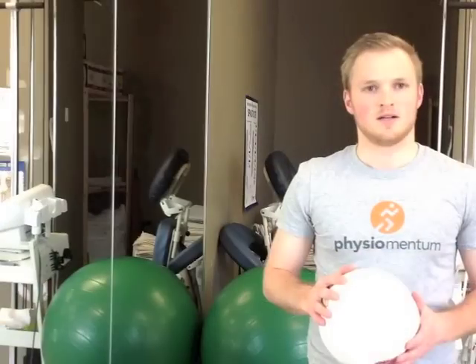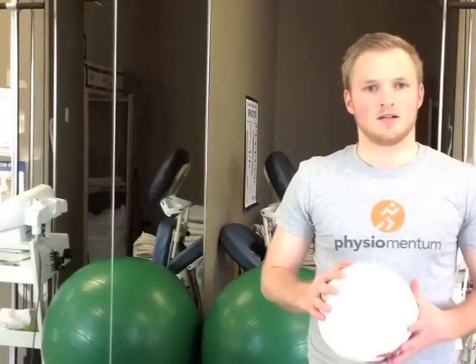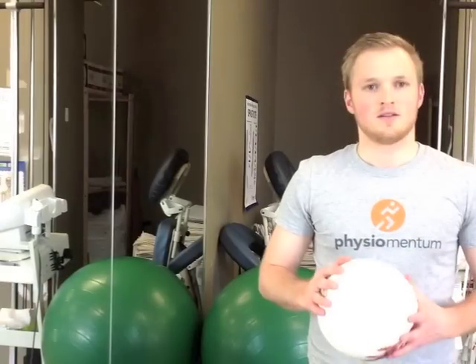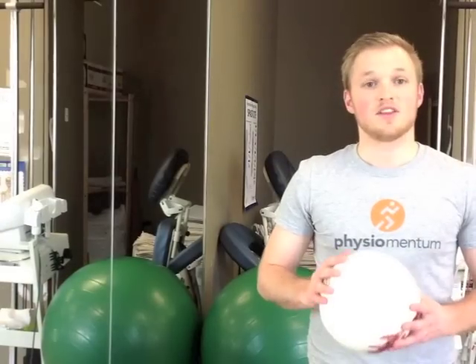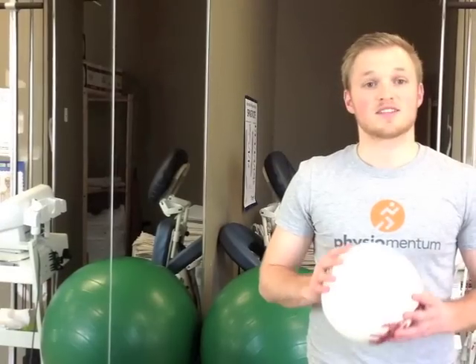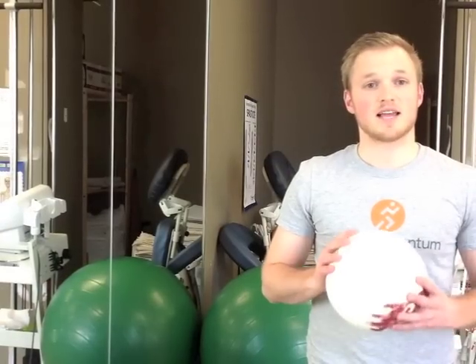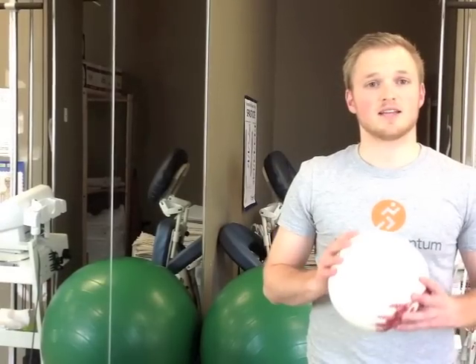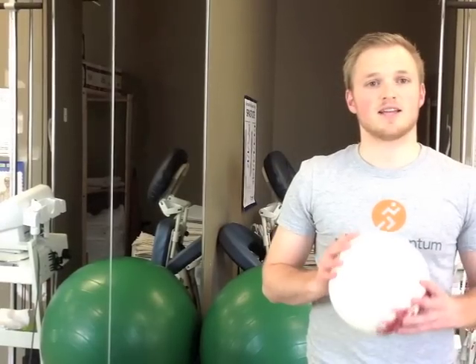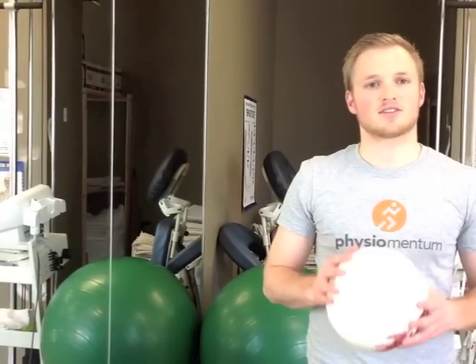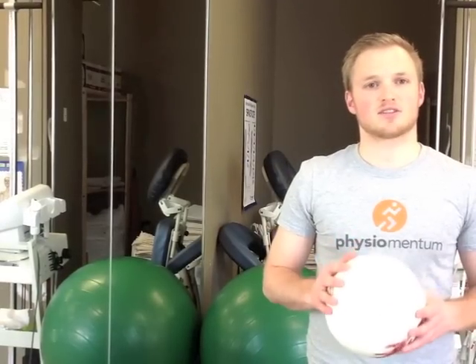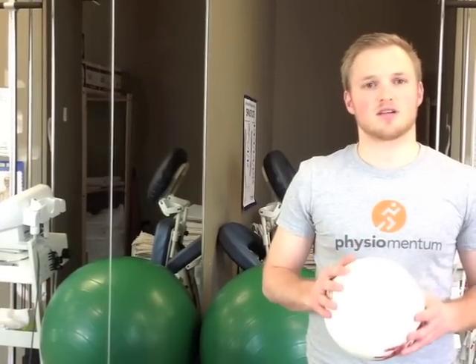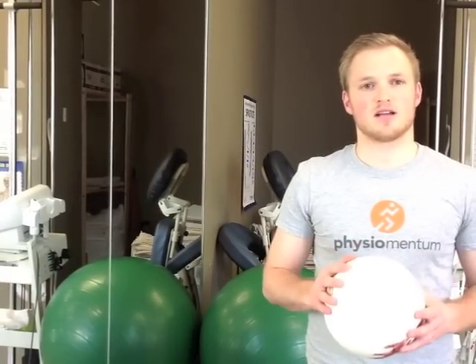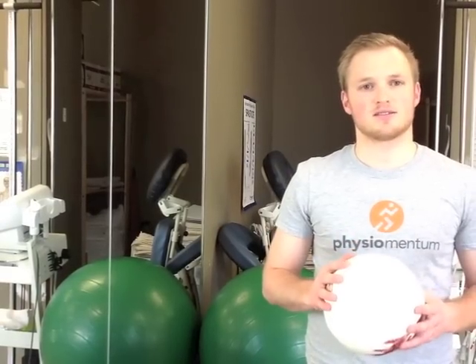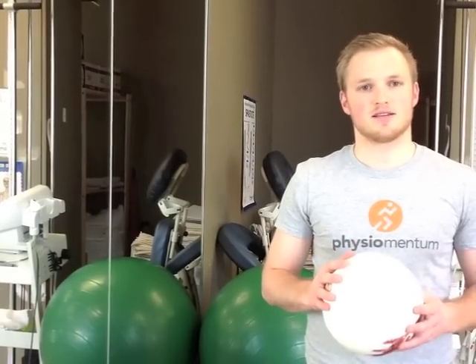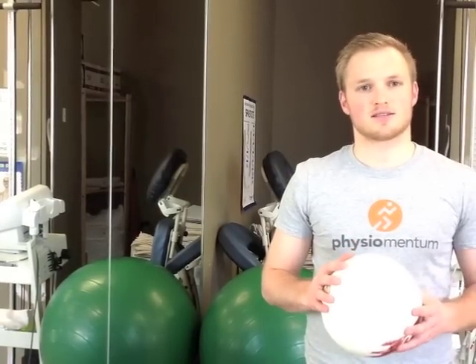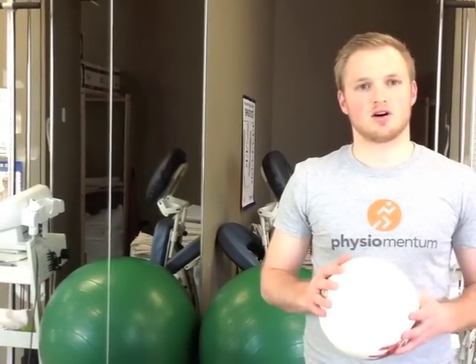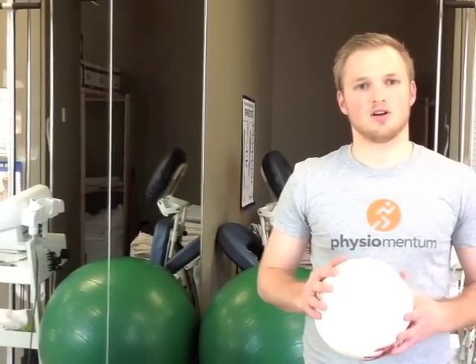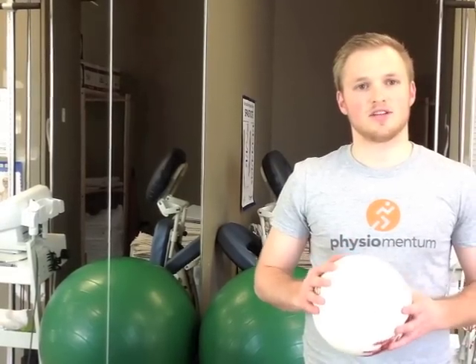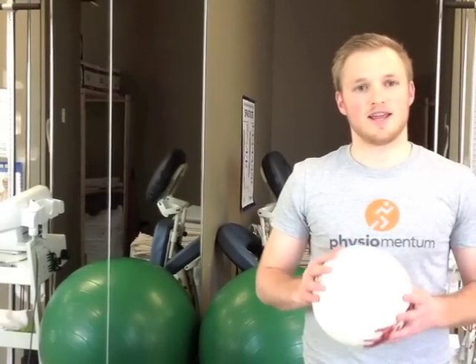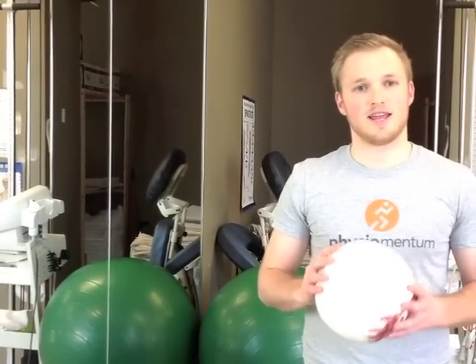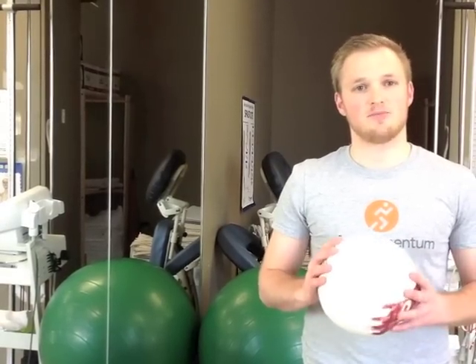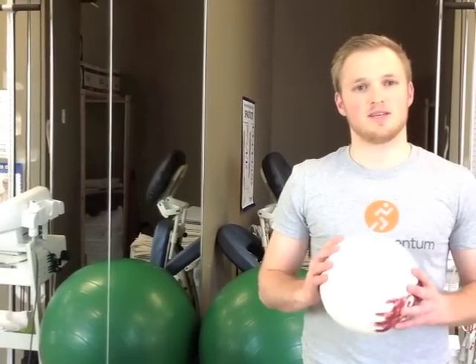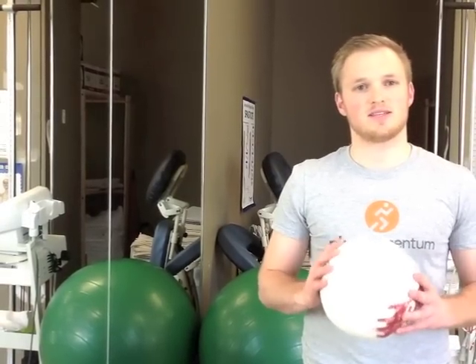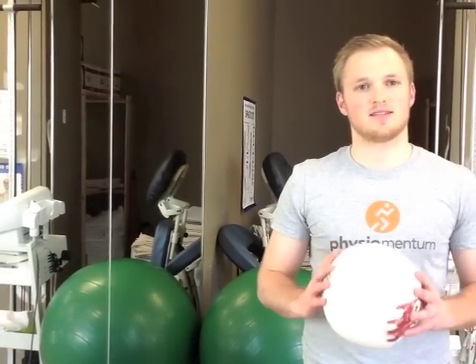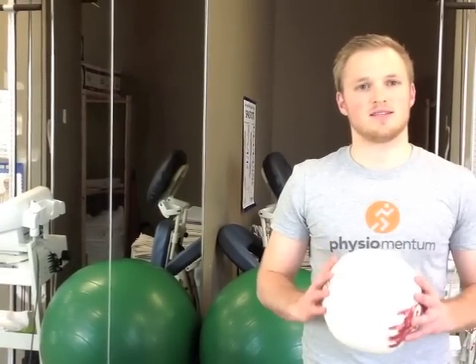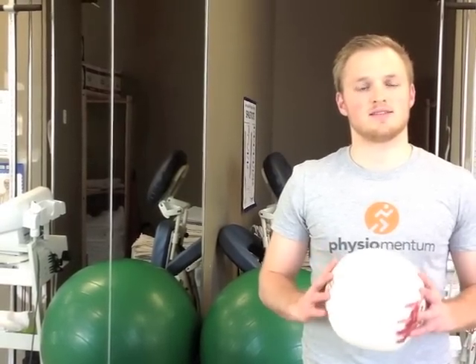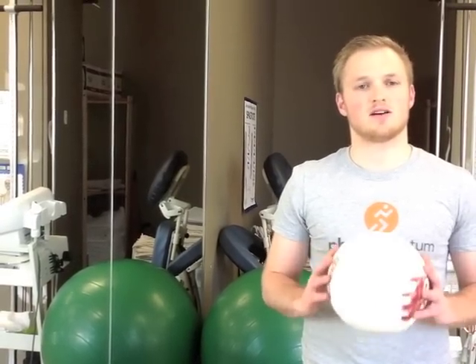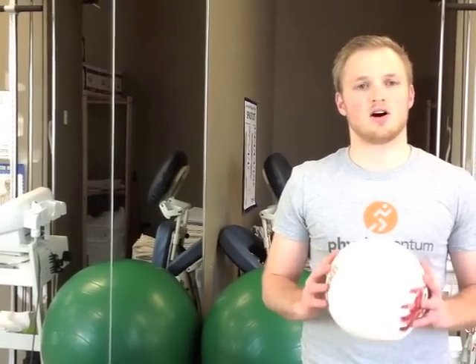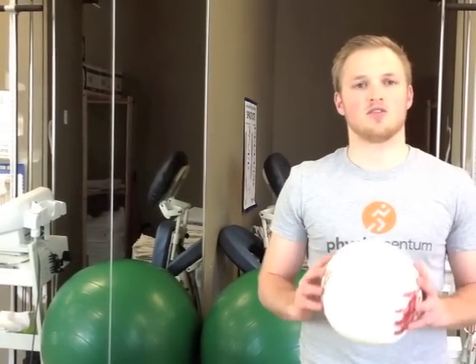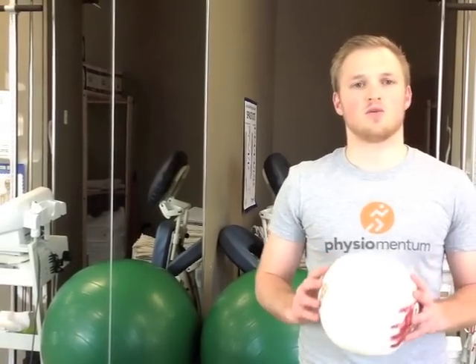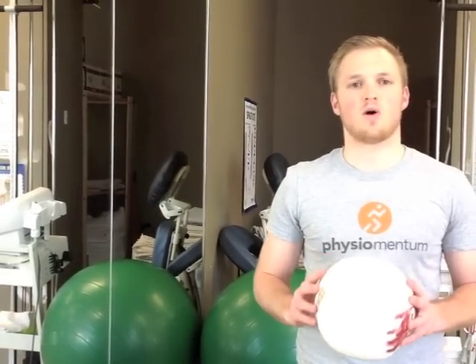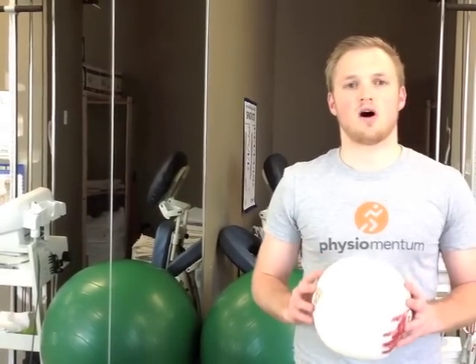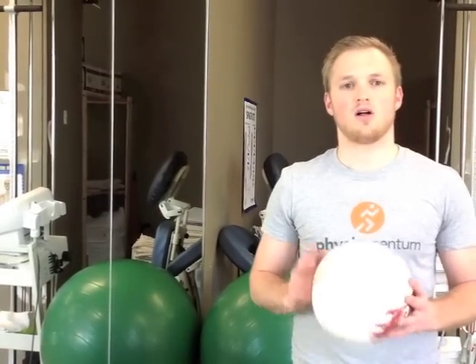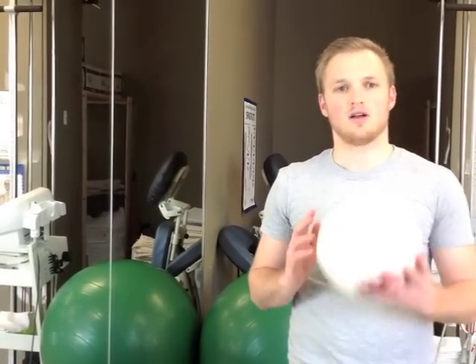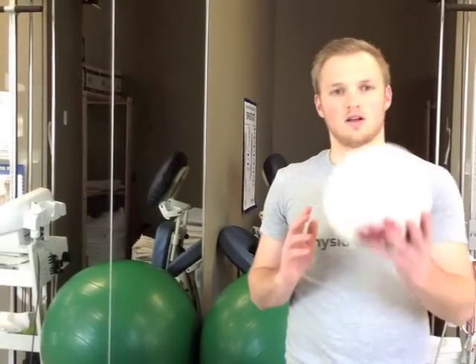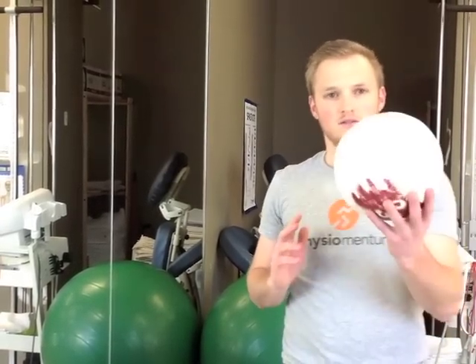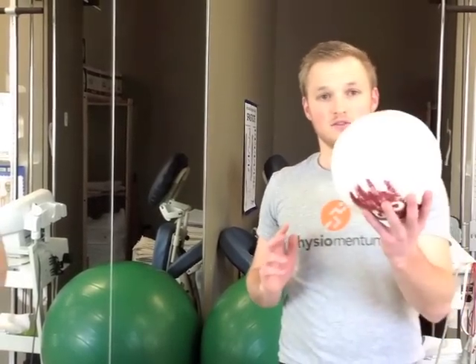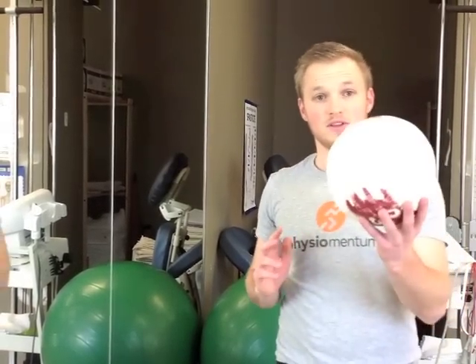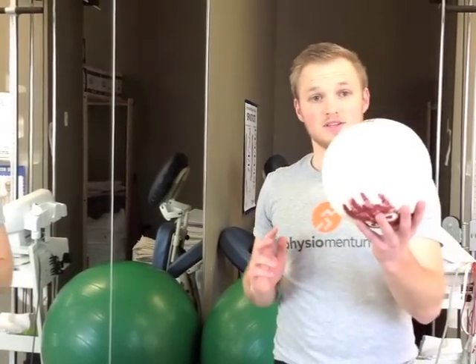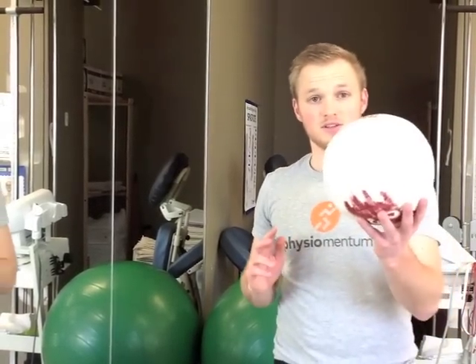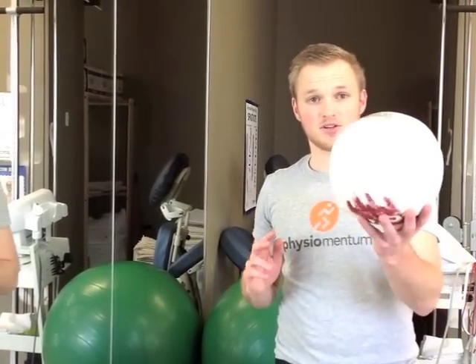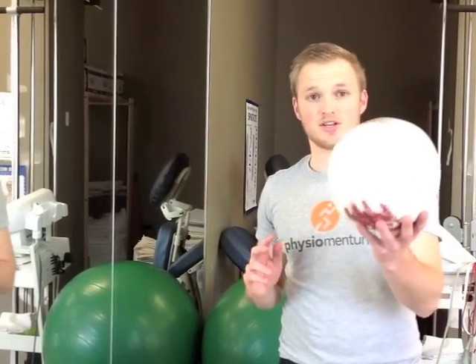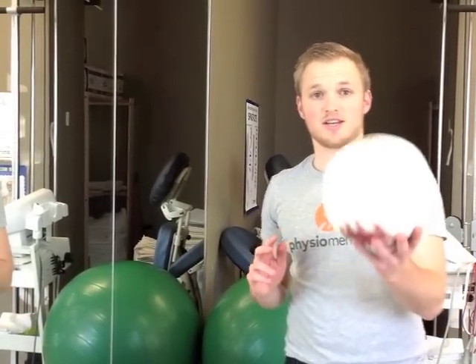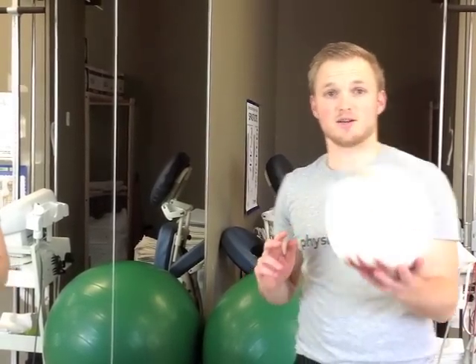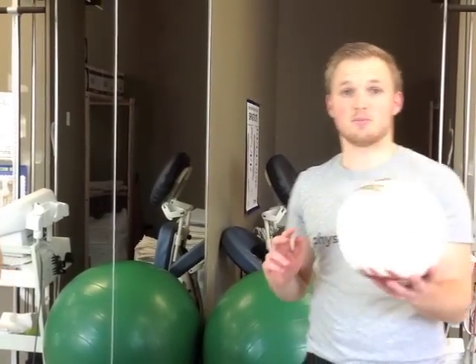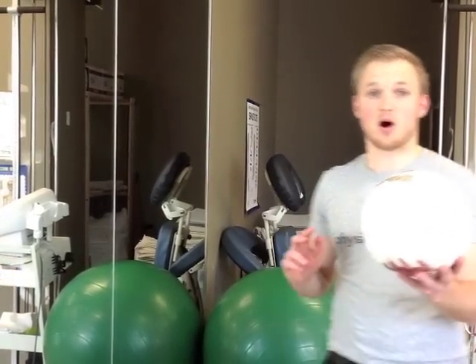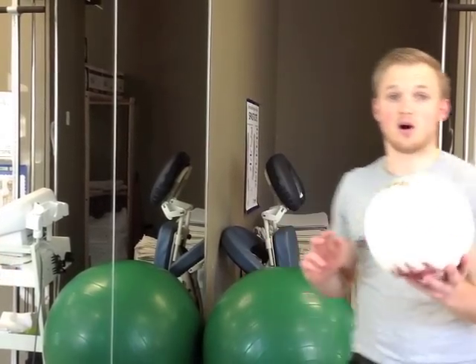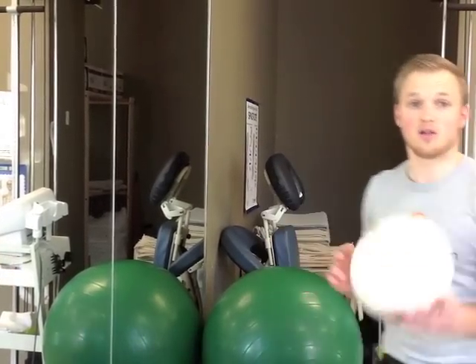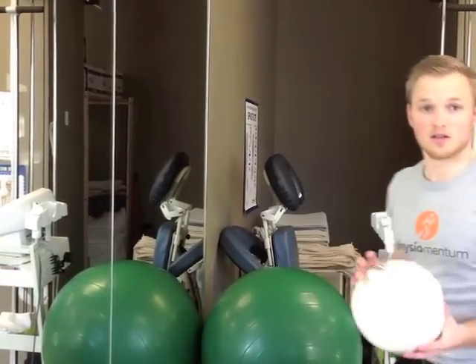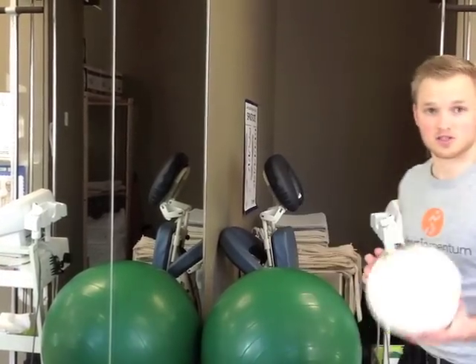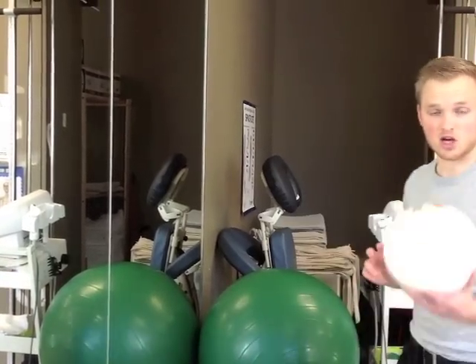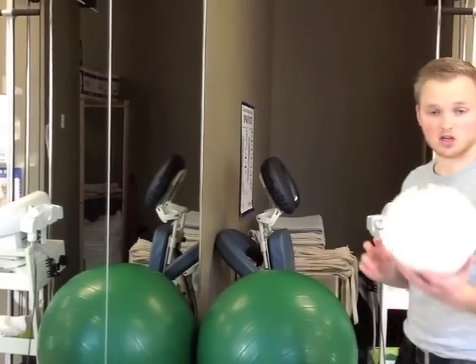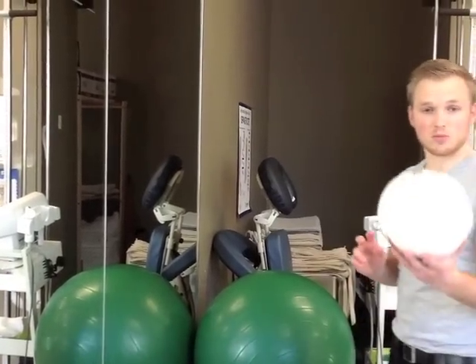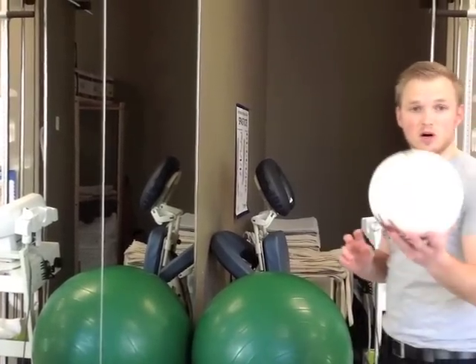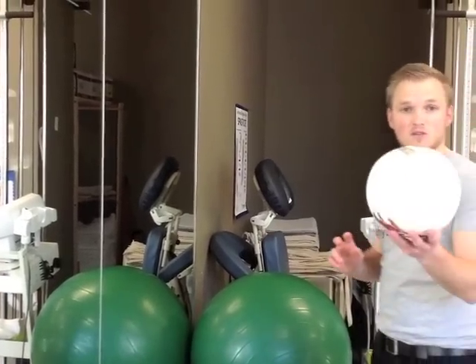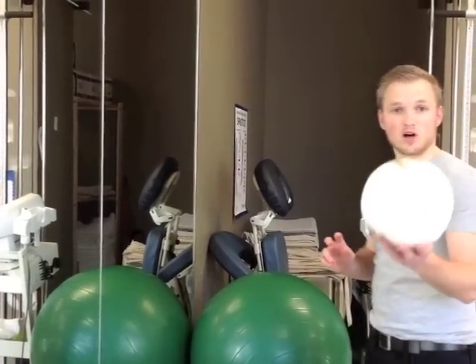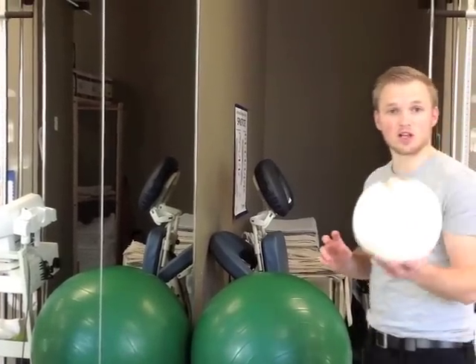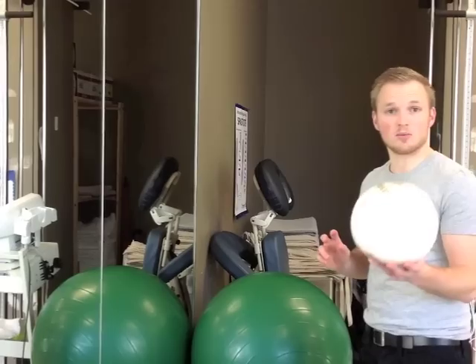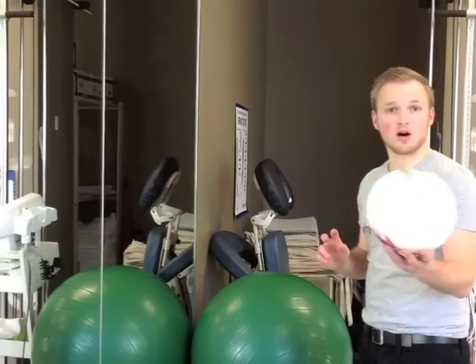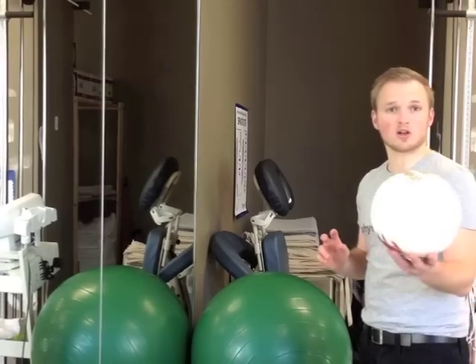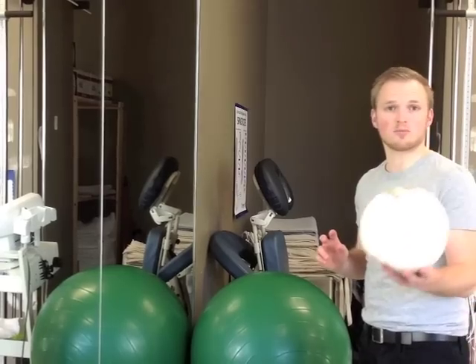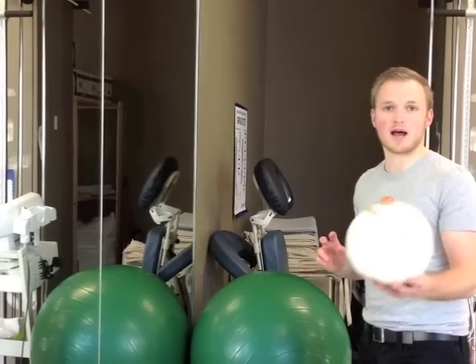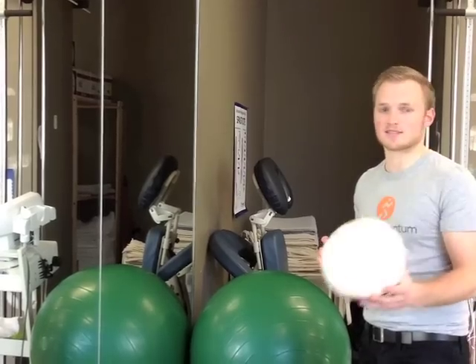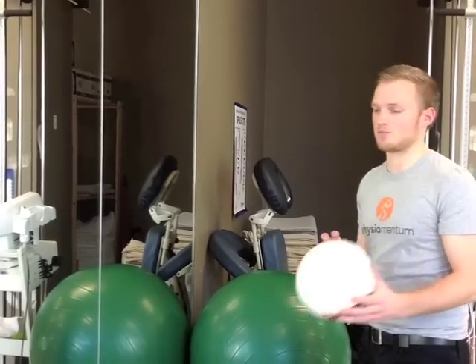The second exercise is called ABCs on the wall. For this you're going to need a ball — soccer ball, volleyball, or basketball.